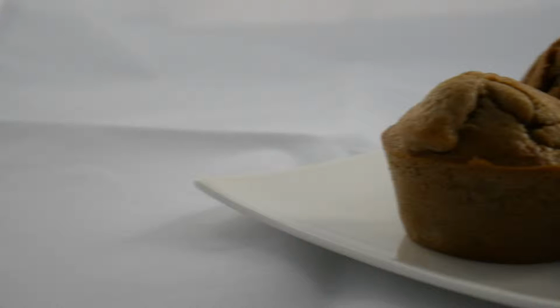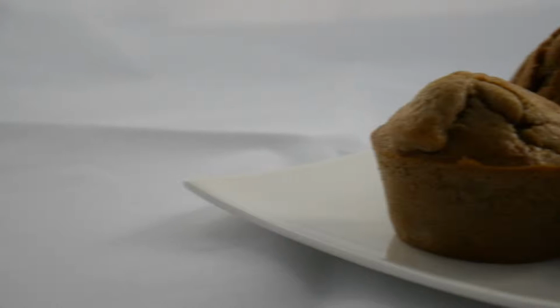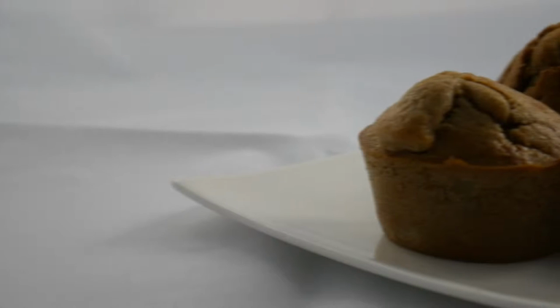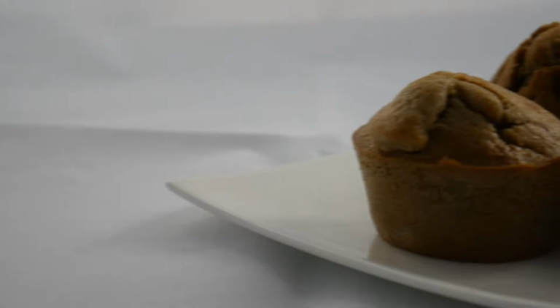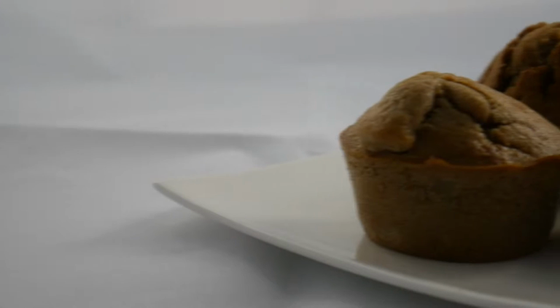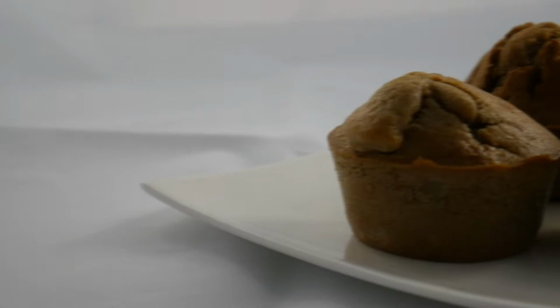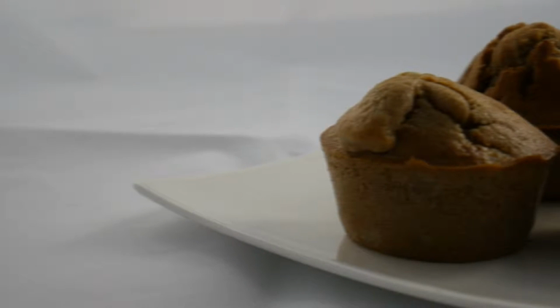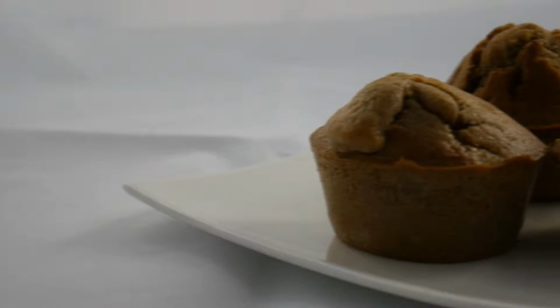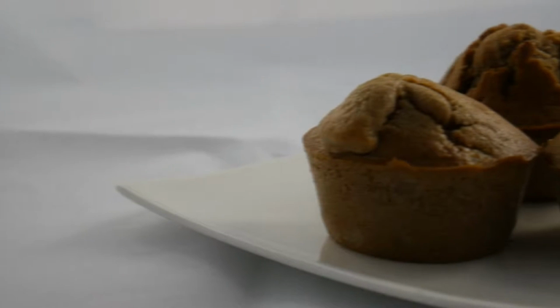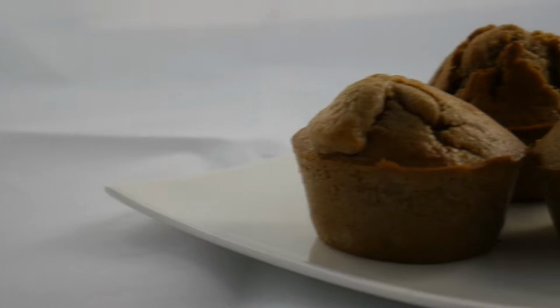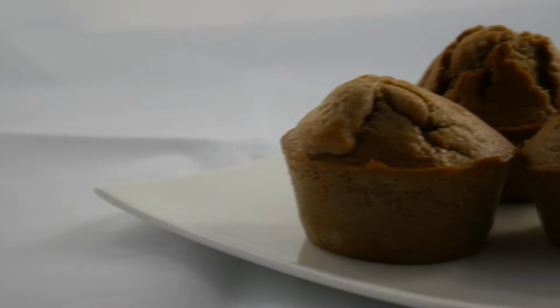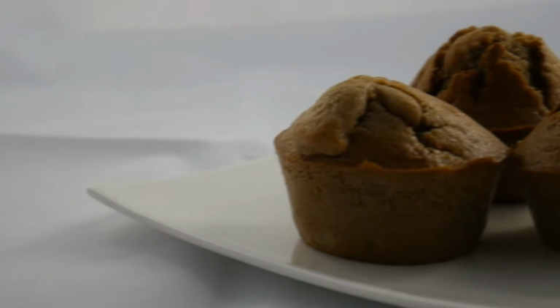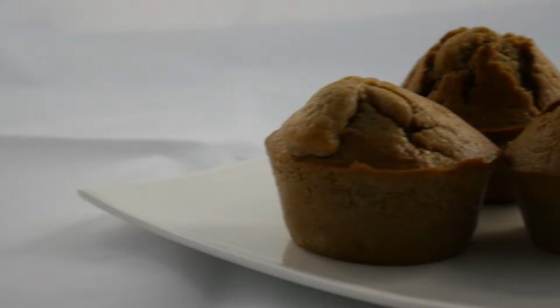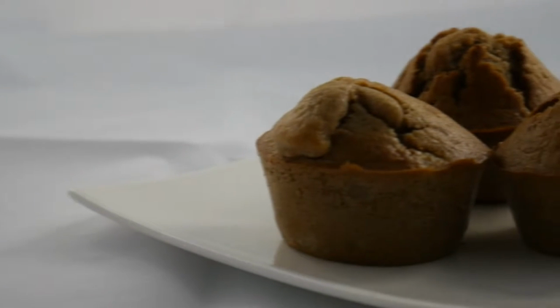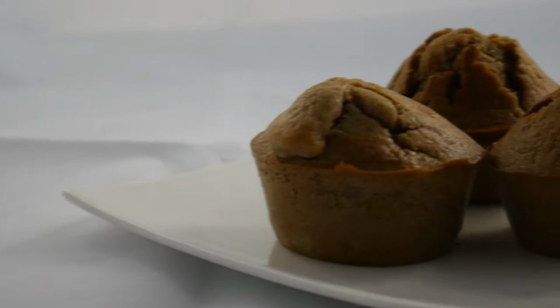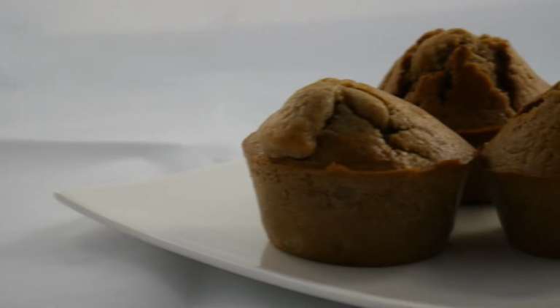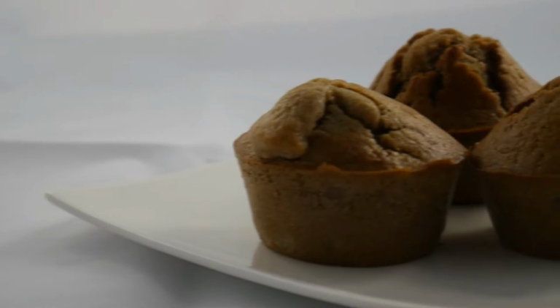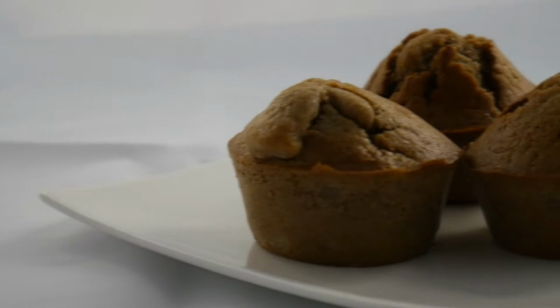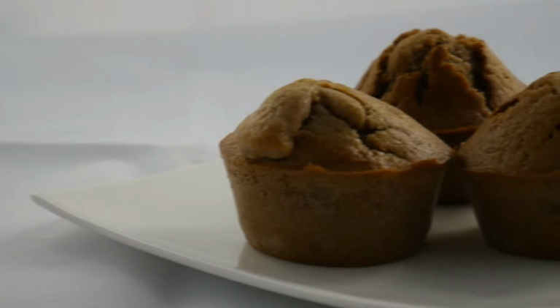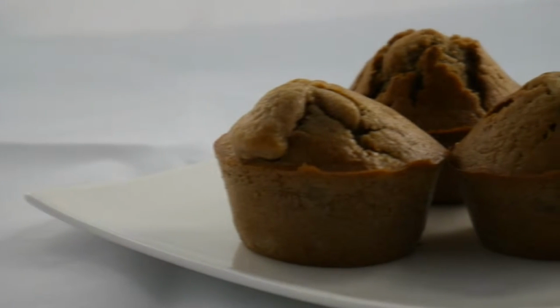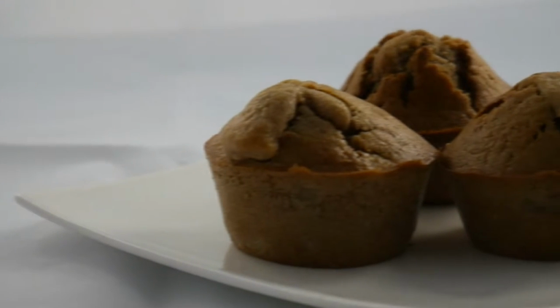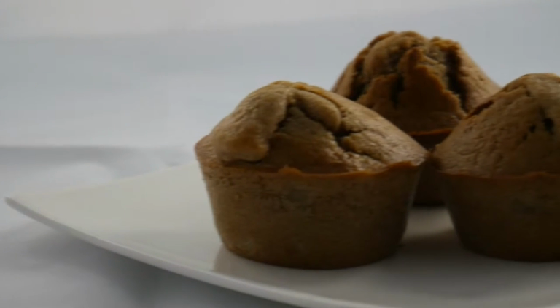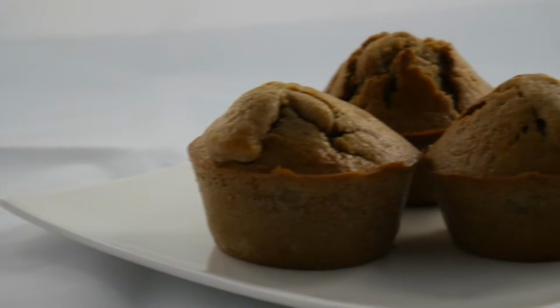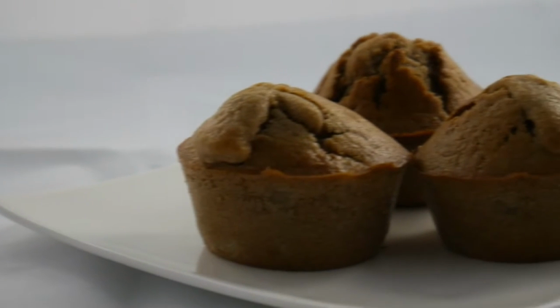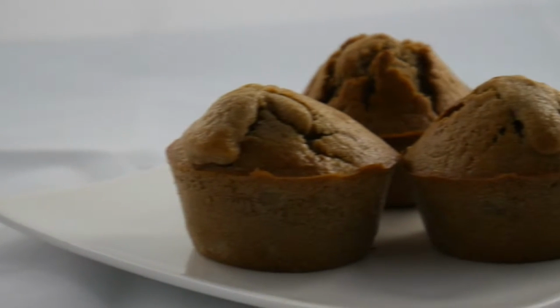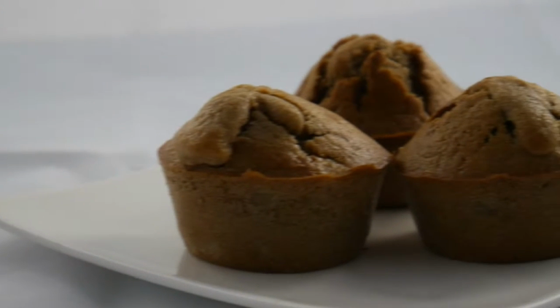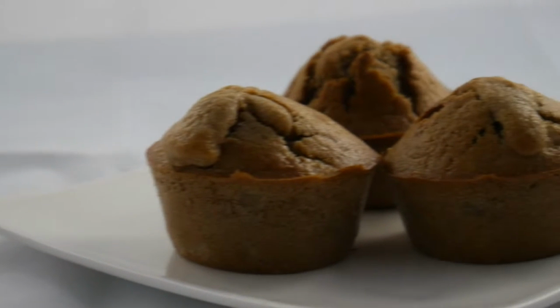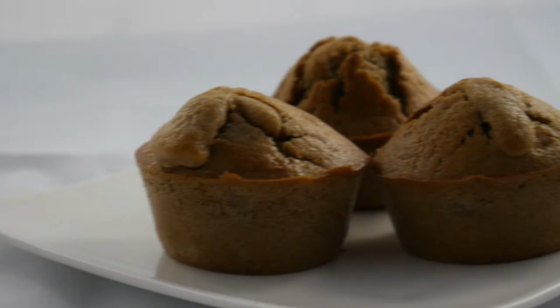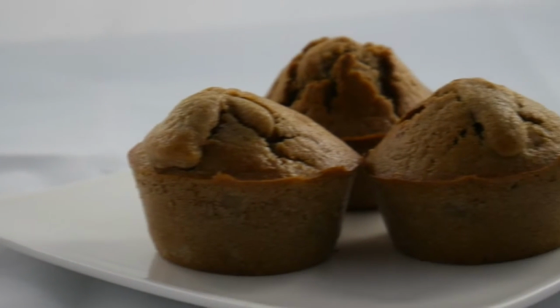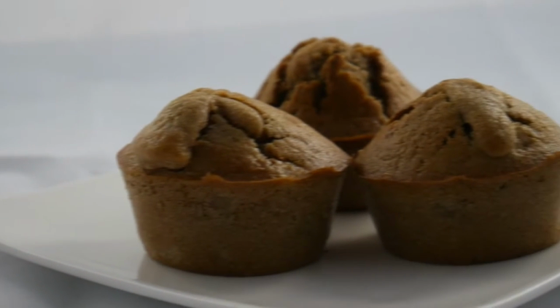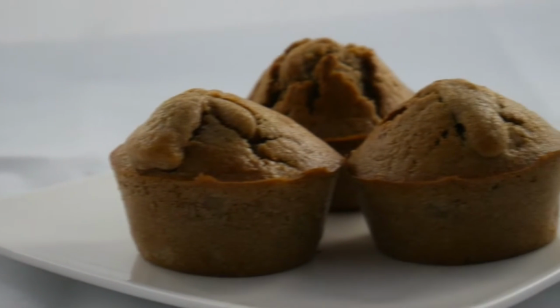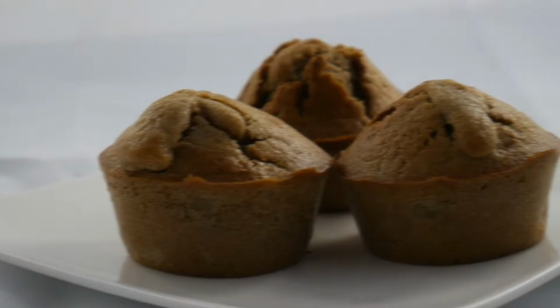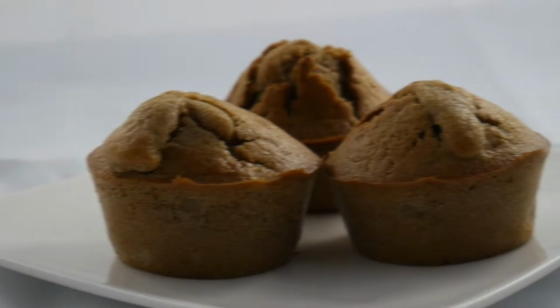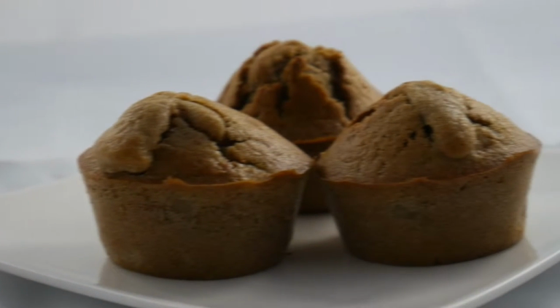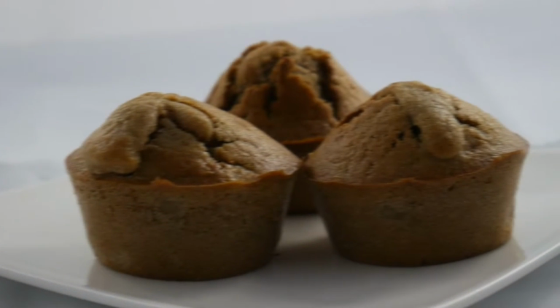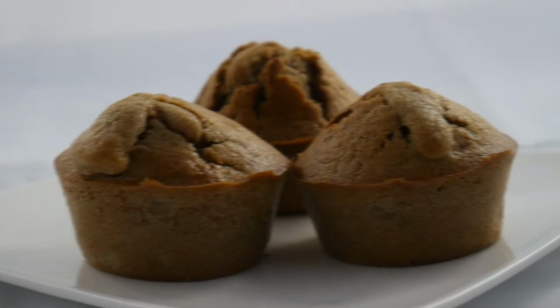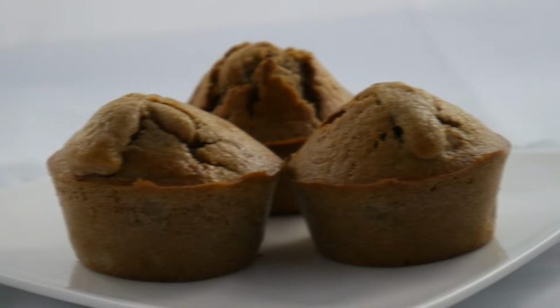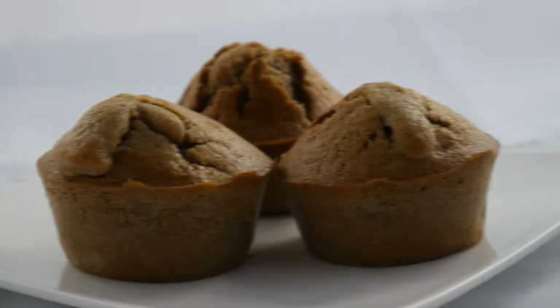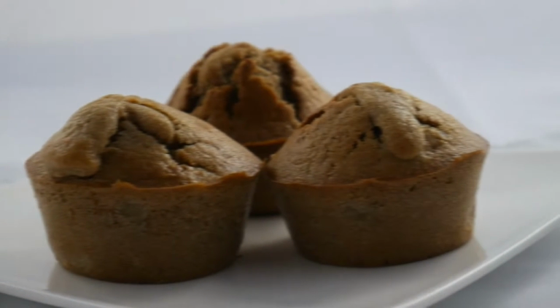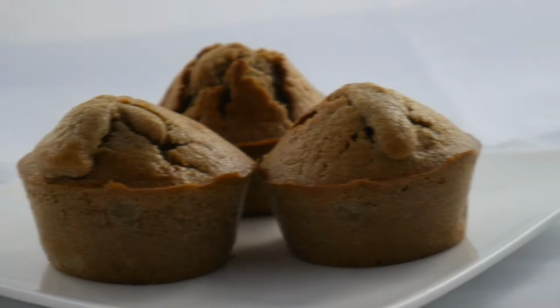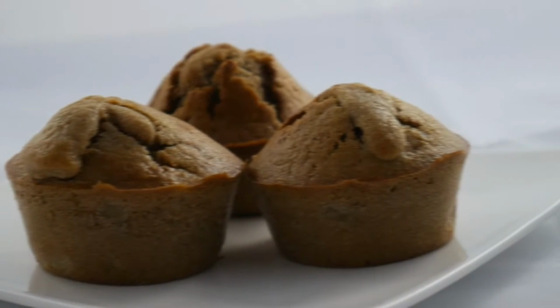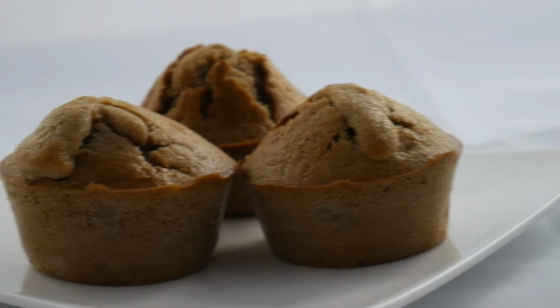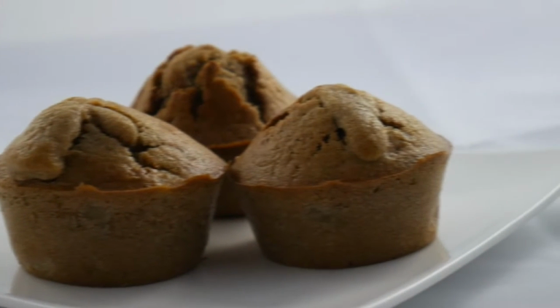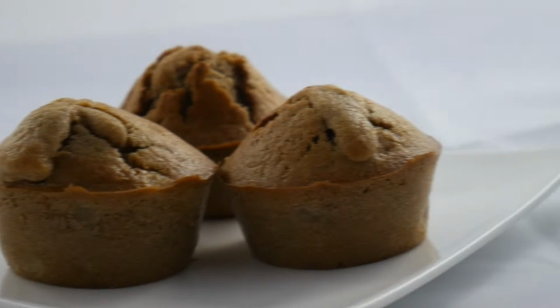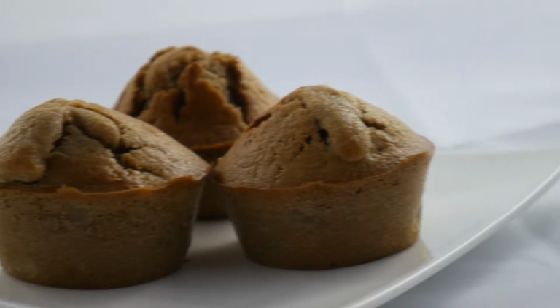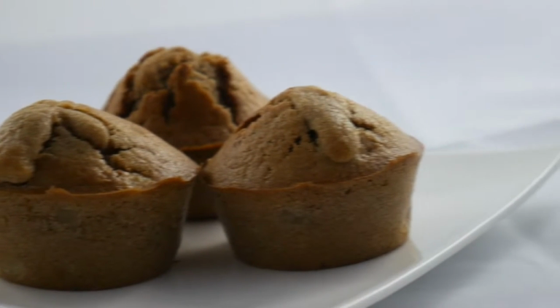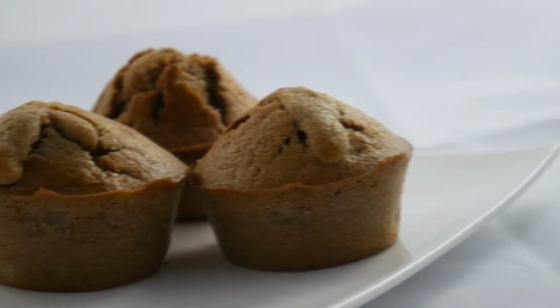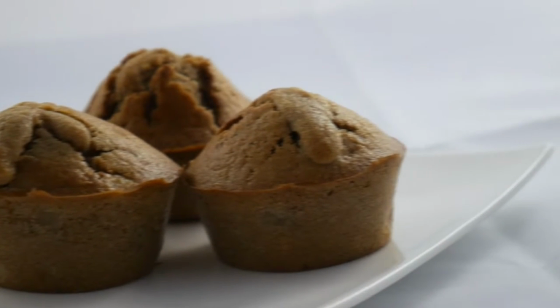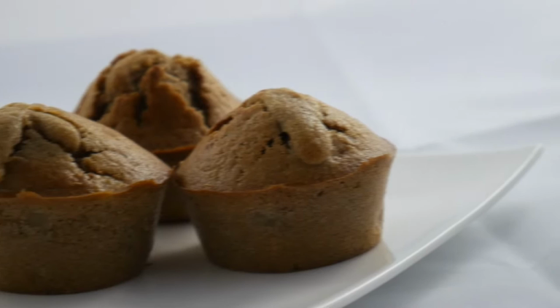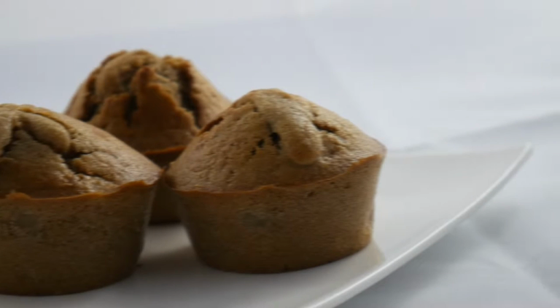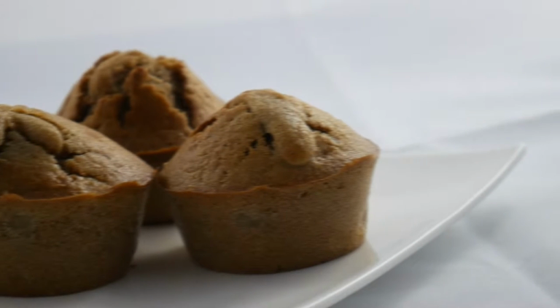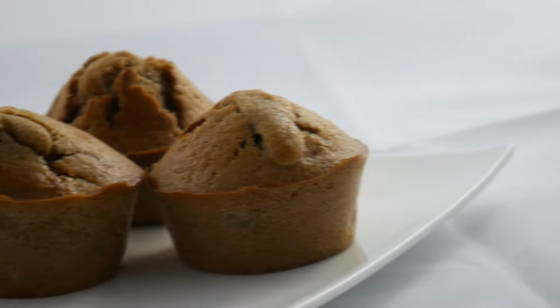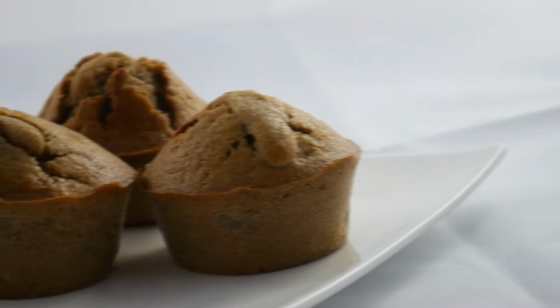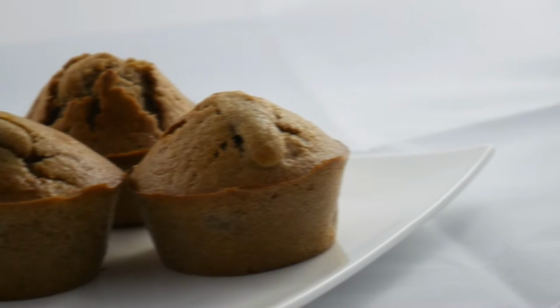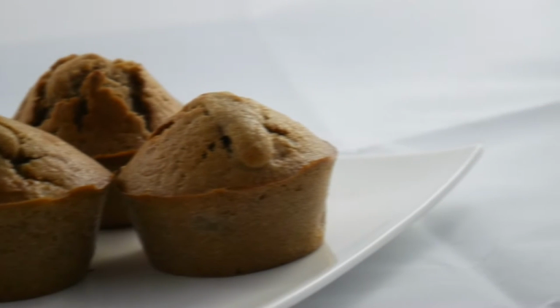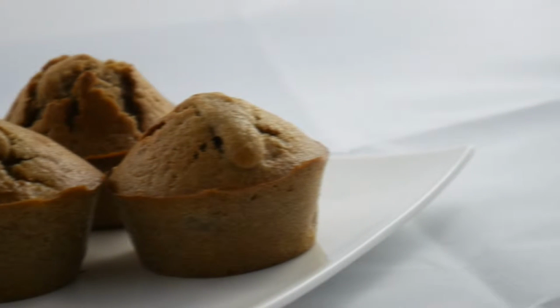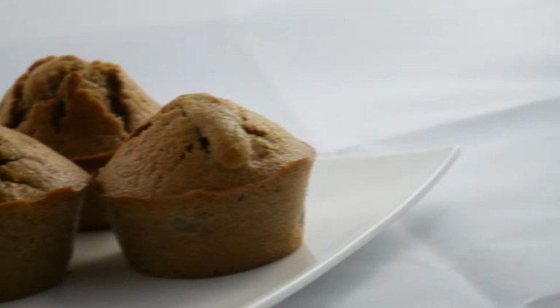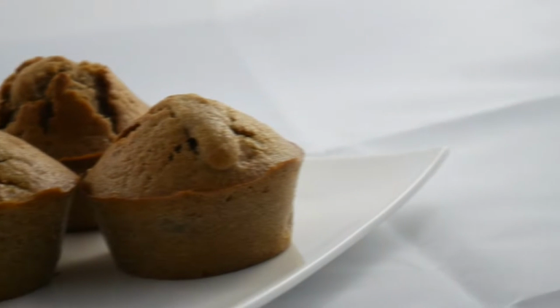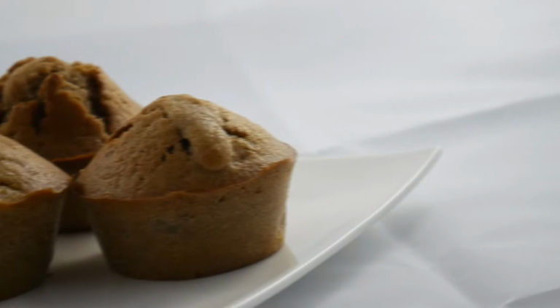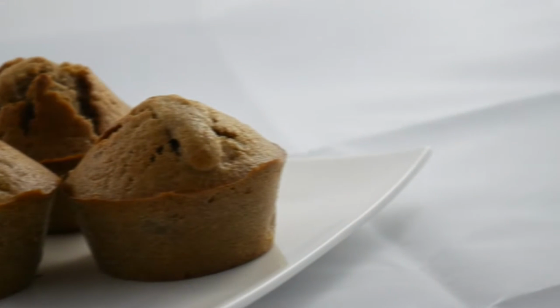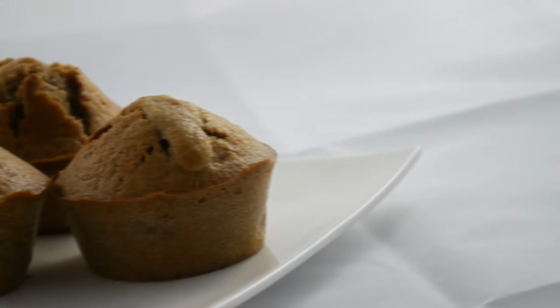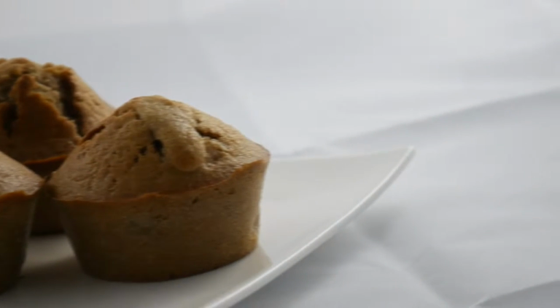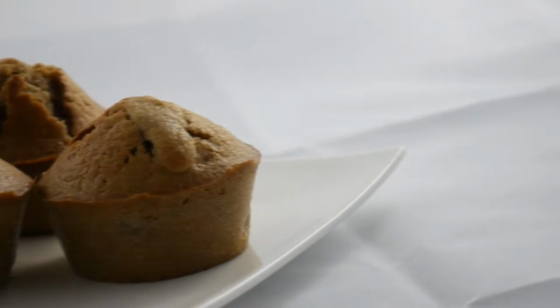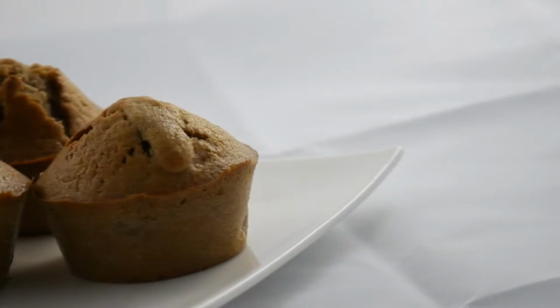Hello, today we'll see how to make muffin Poire Belle Hélène, pear and chocolate — with a lovely French accent of course.